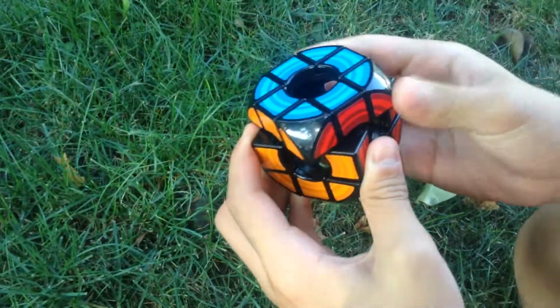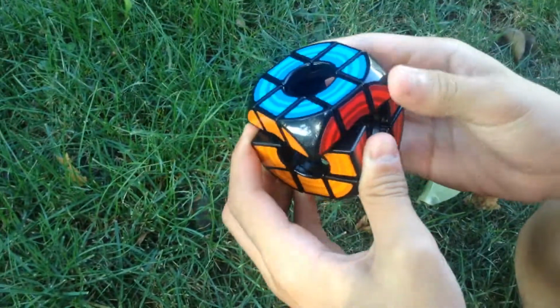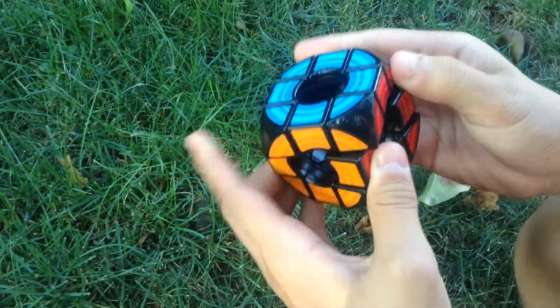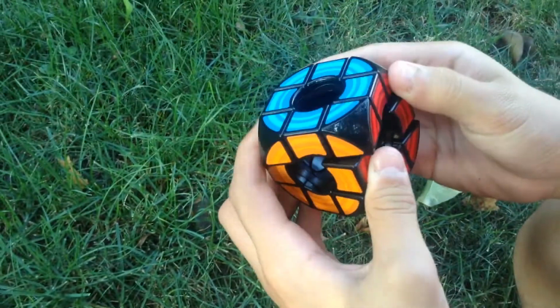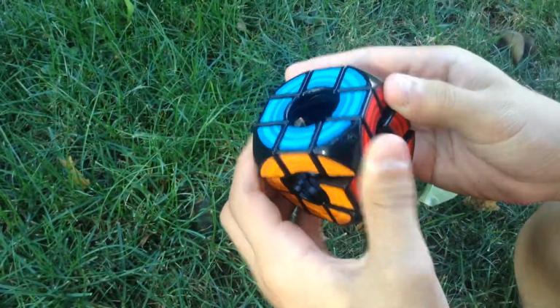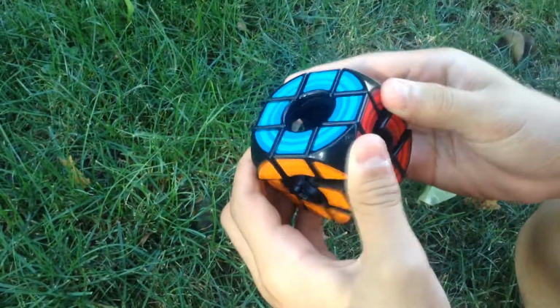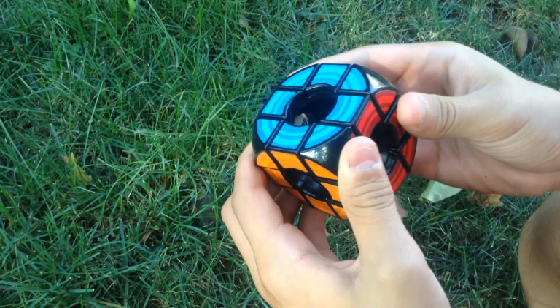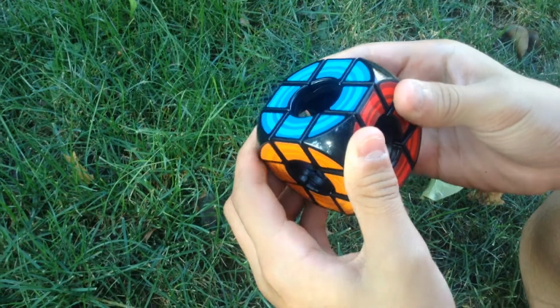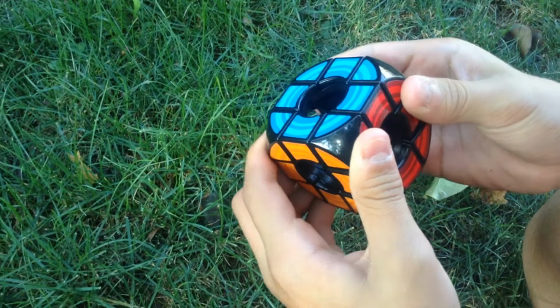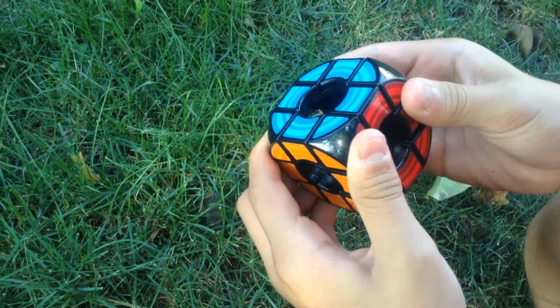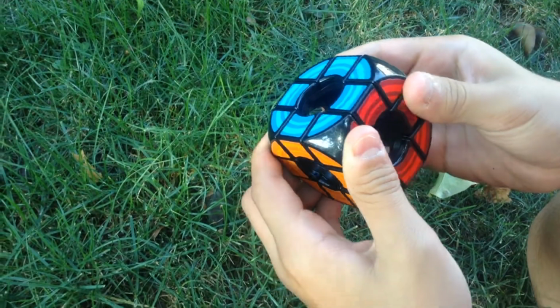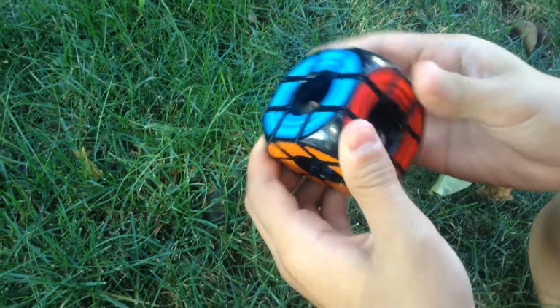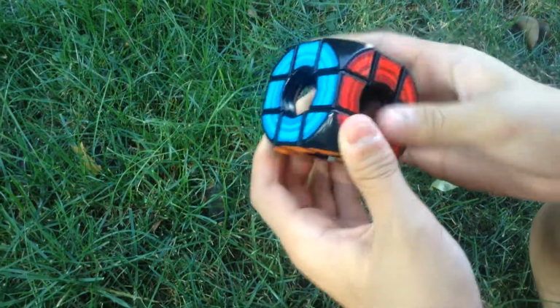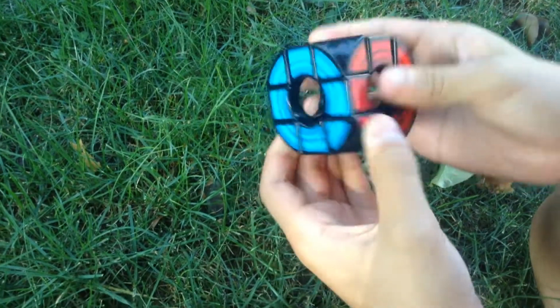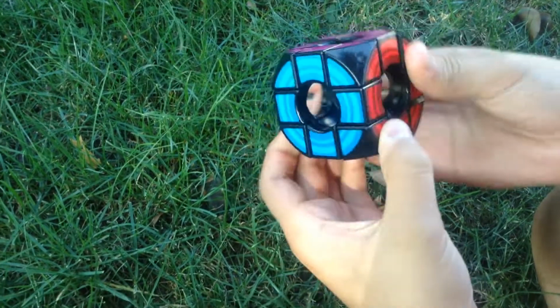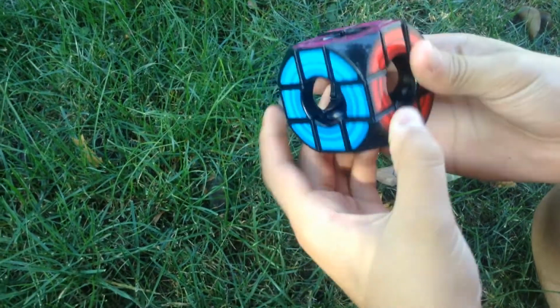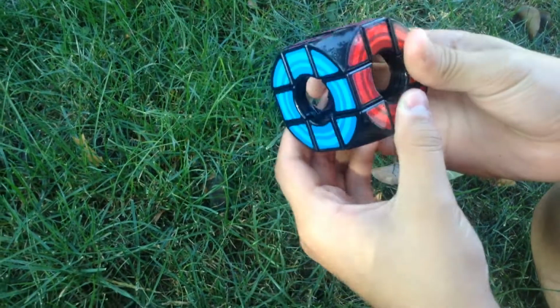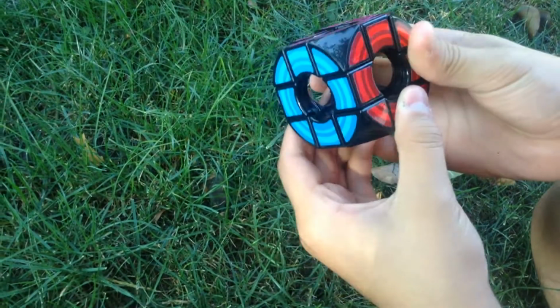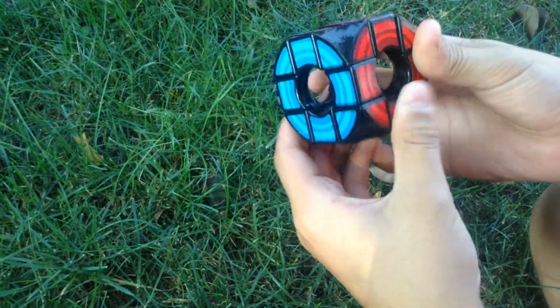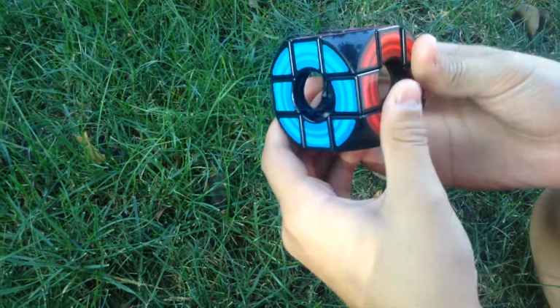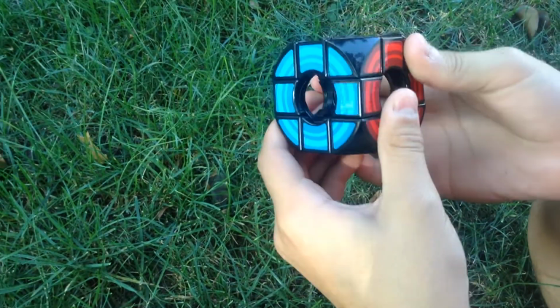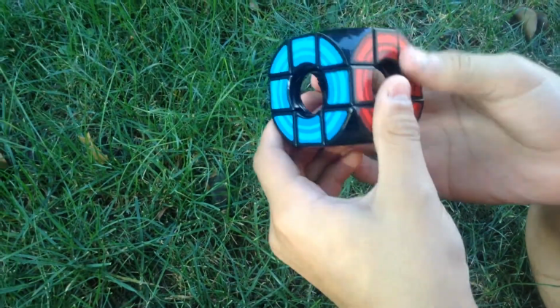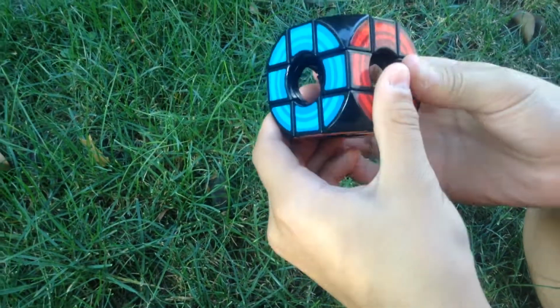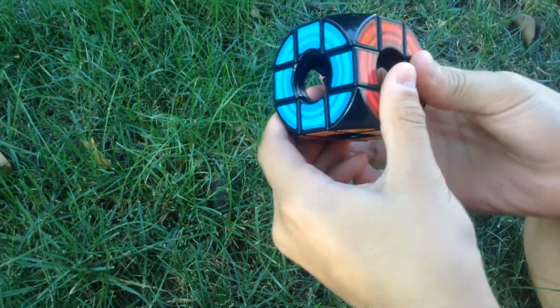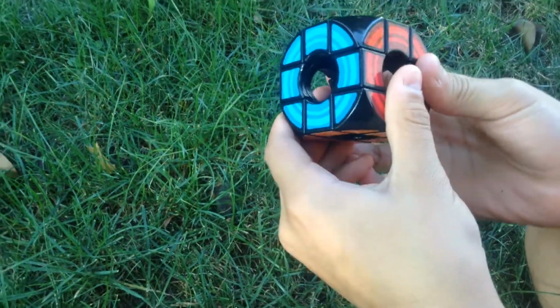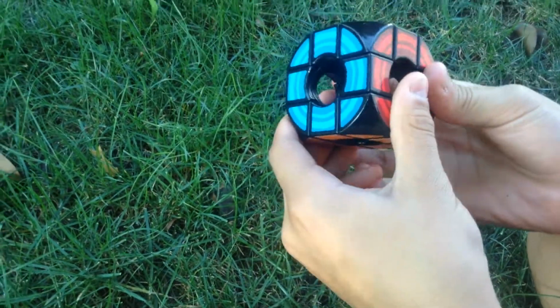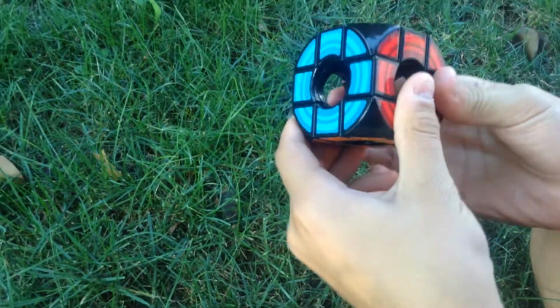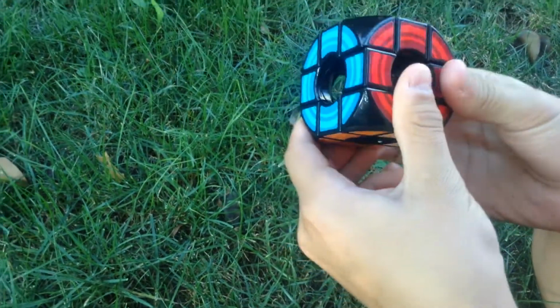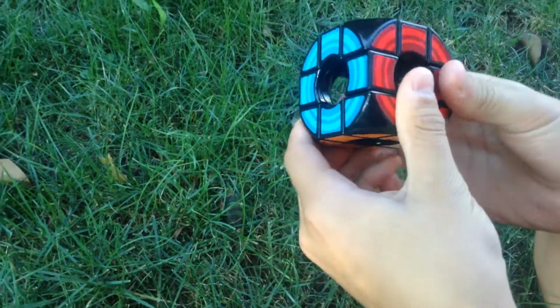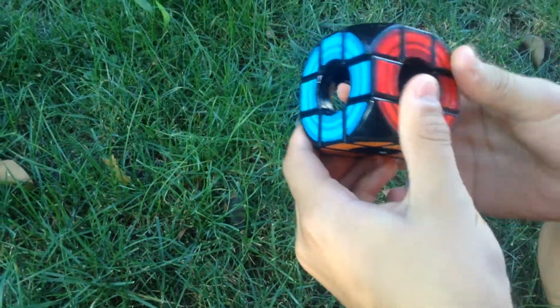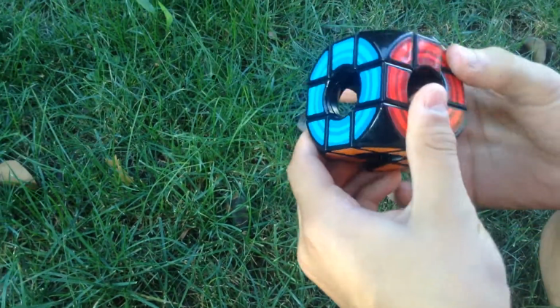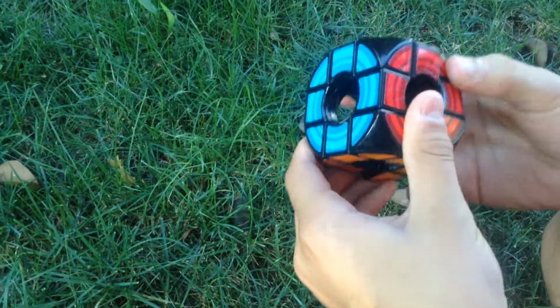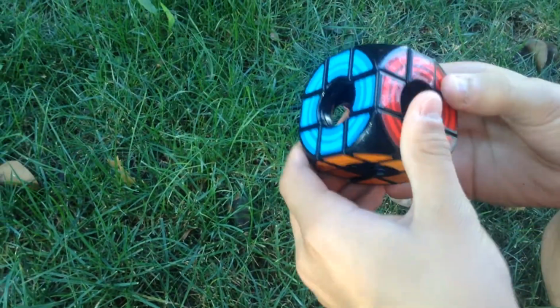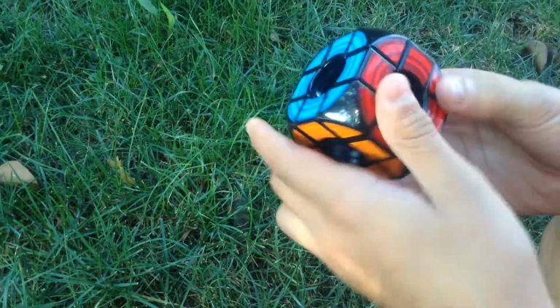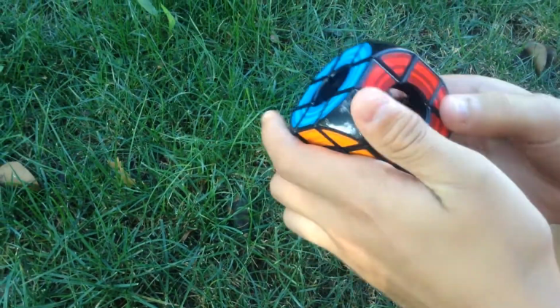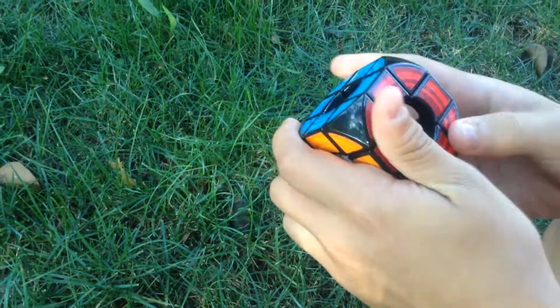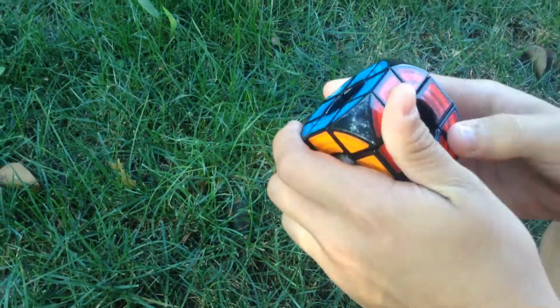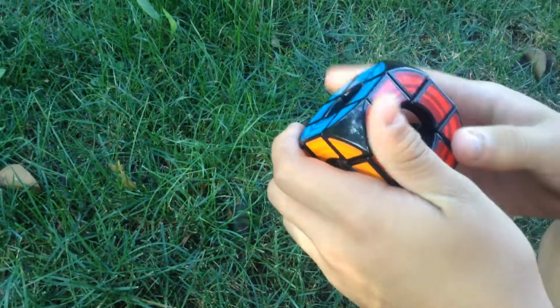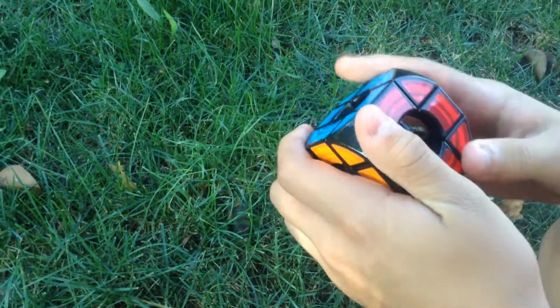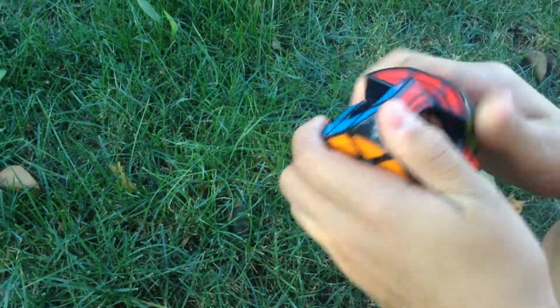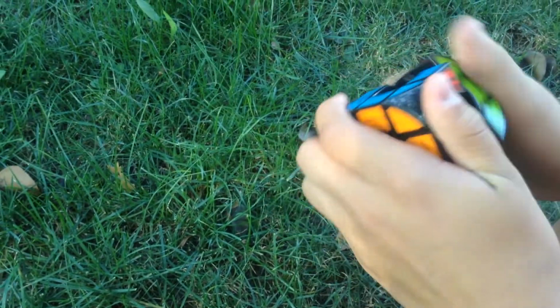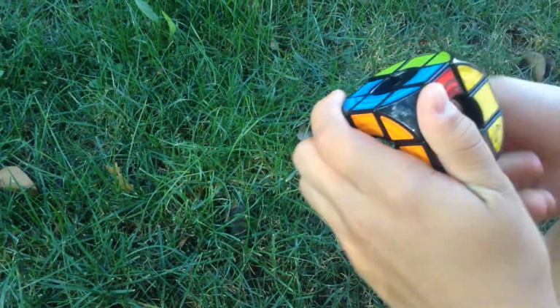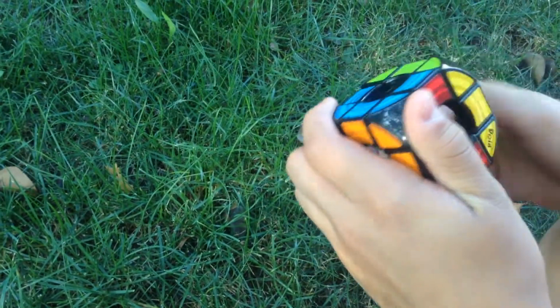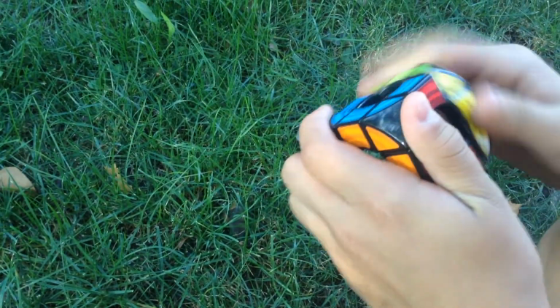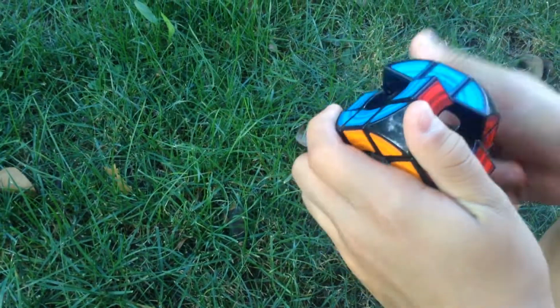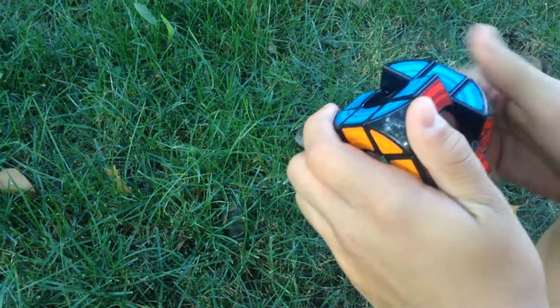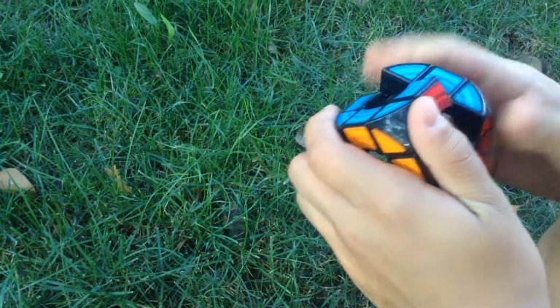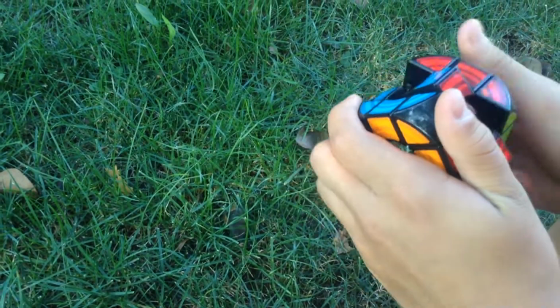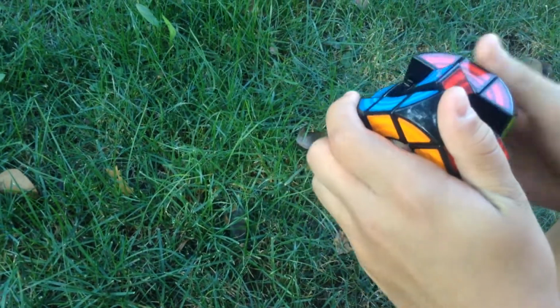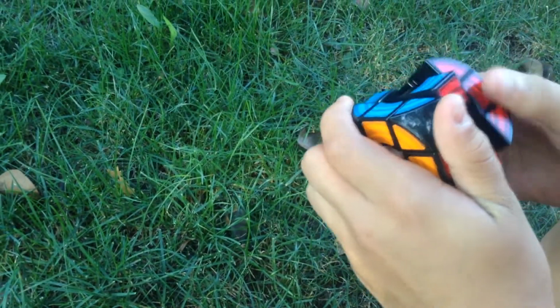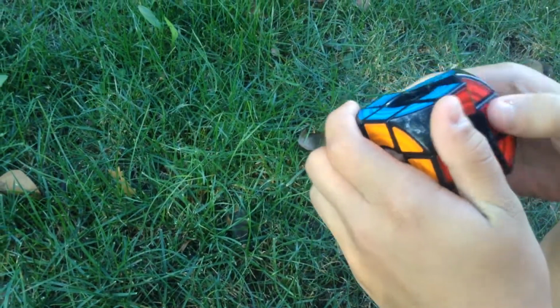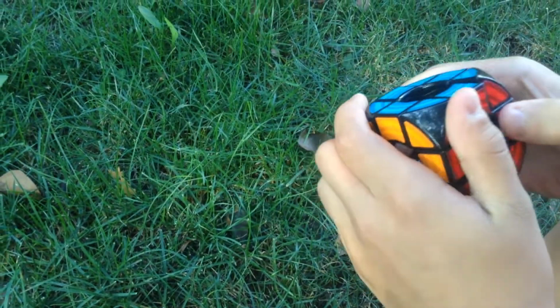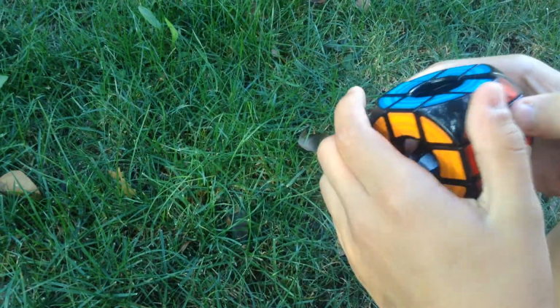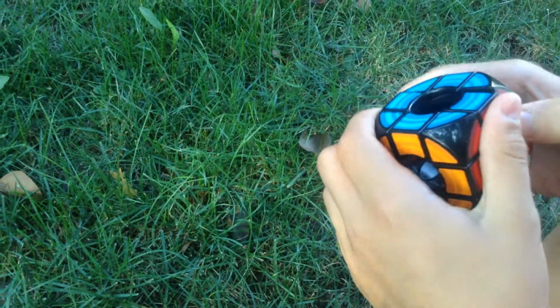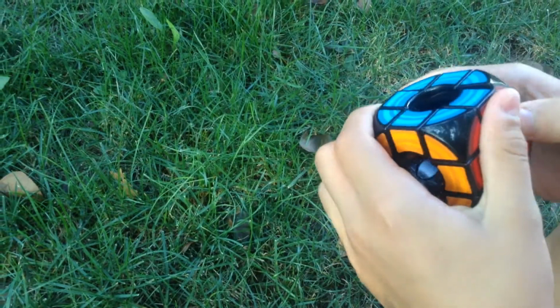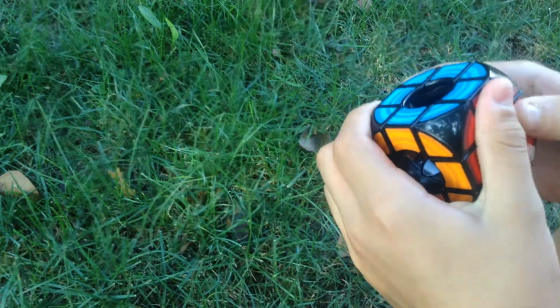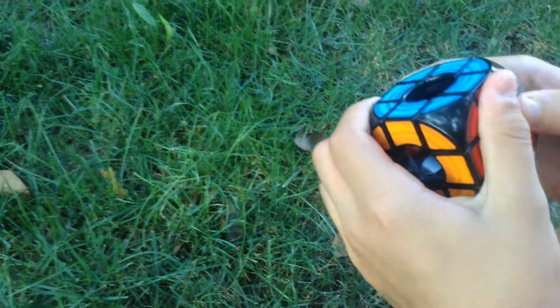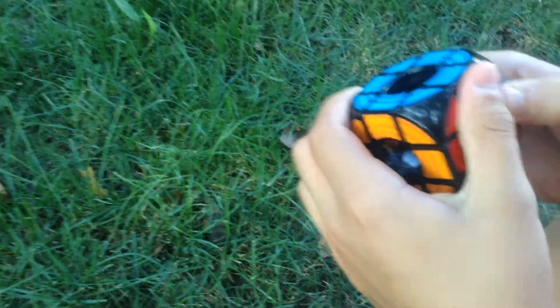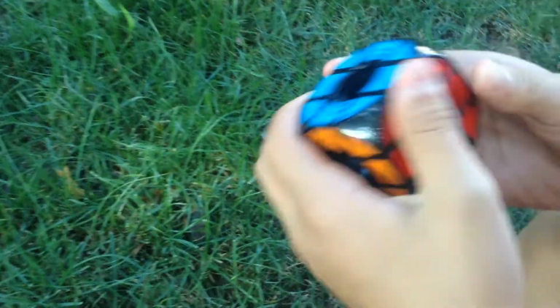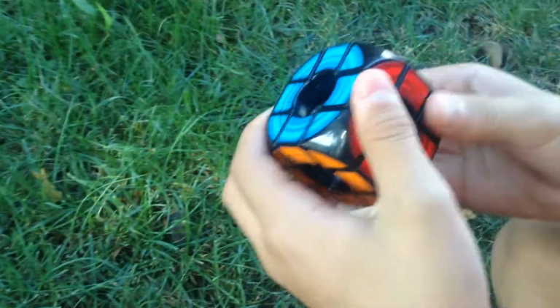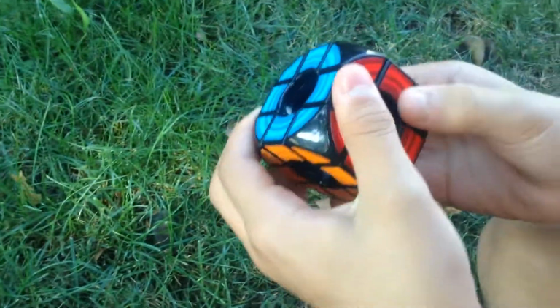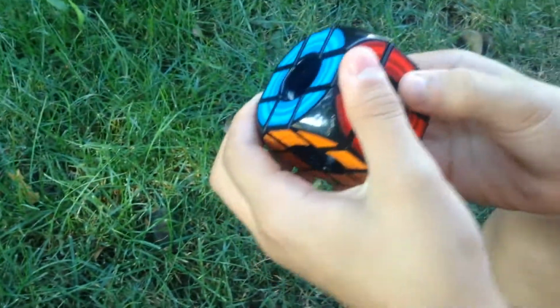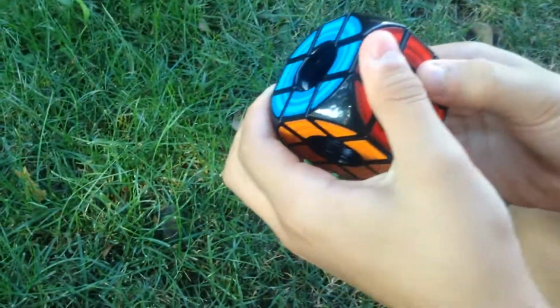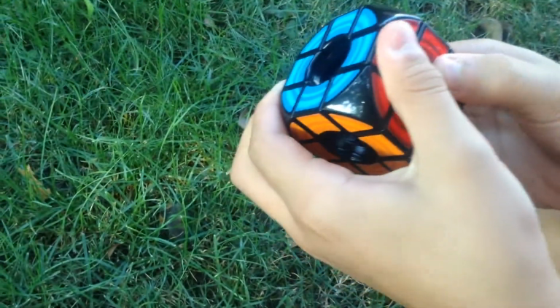And then the sides — I don't know, the sides are good, but not as good.